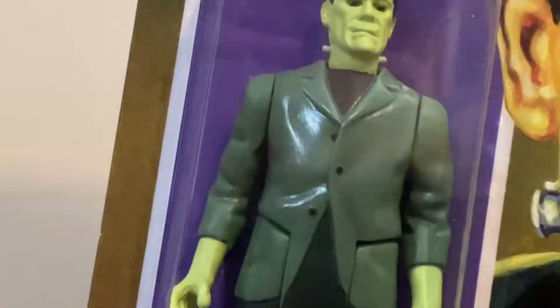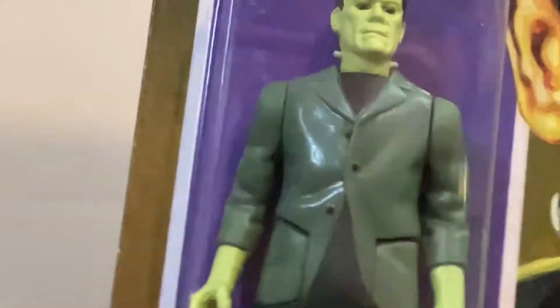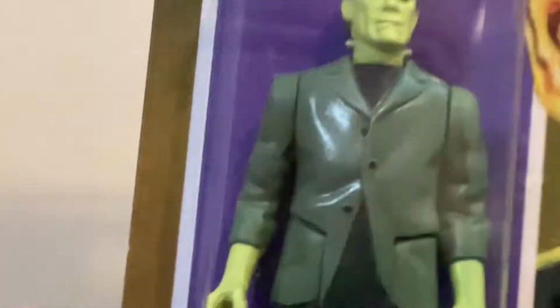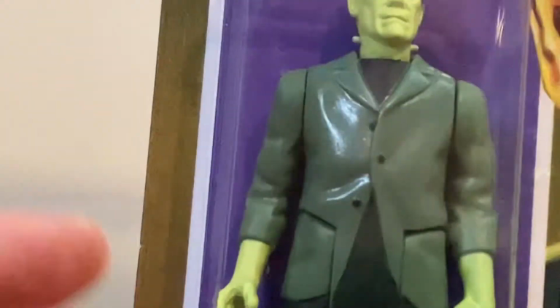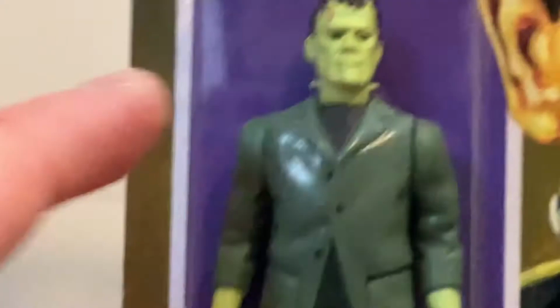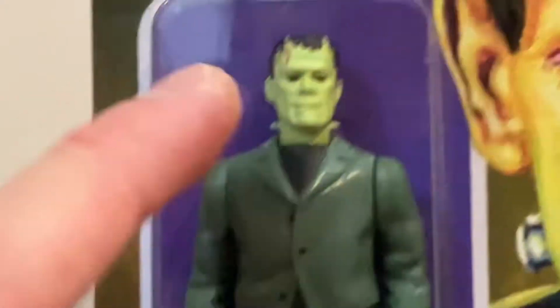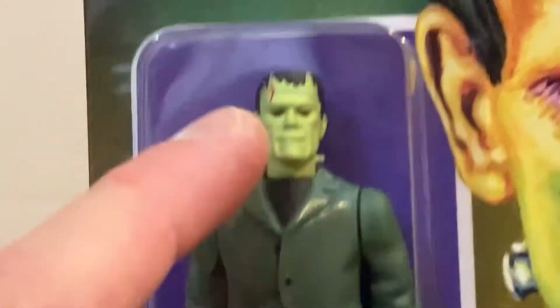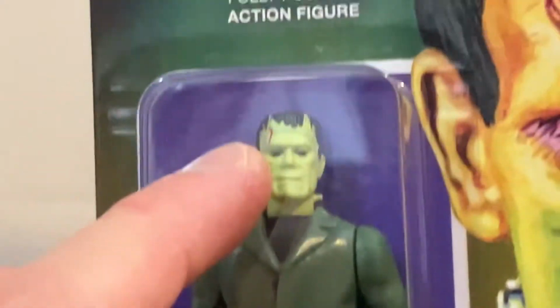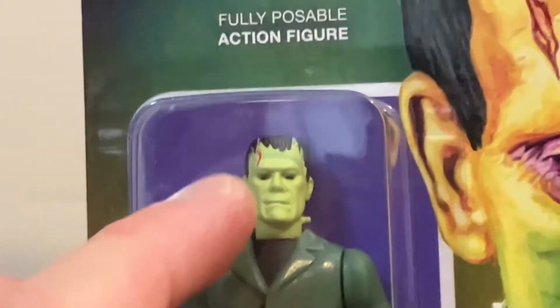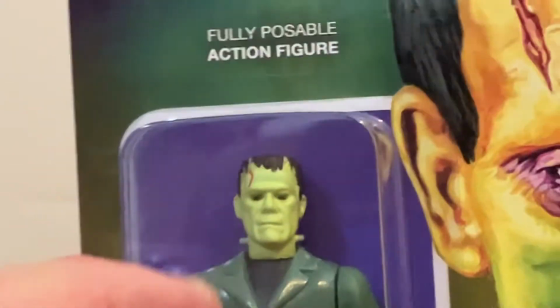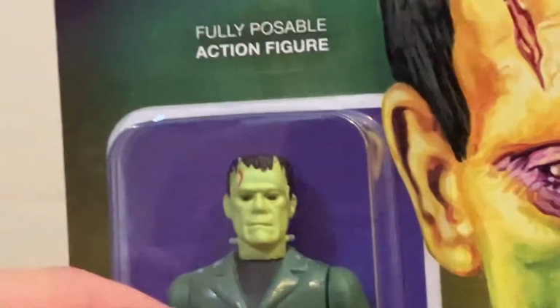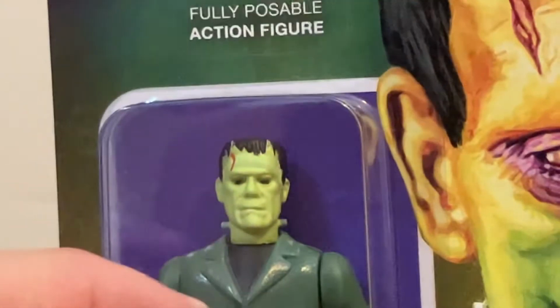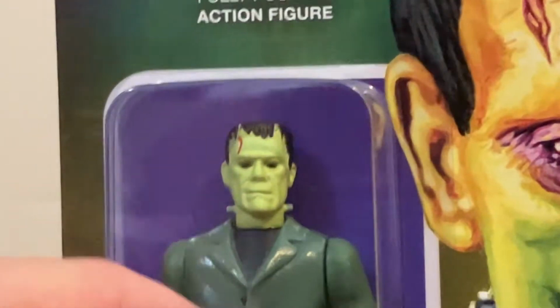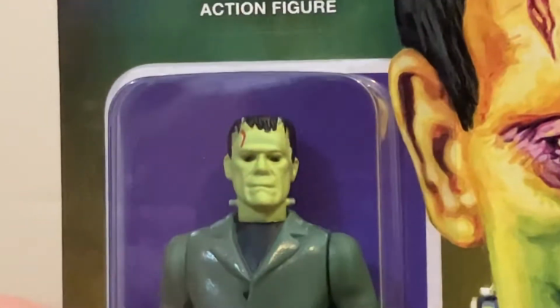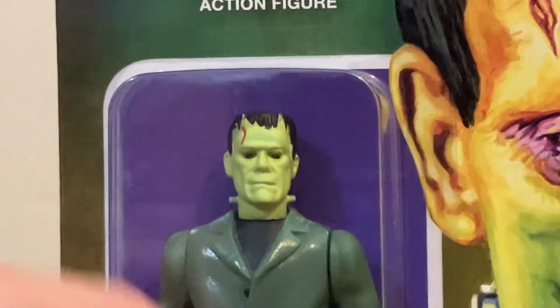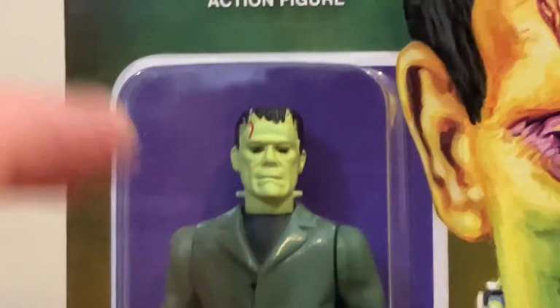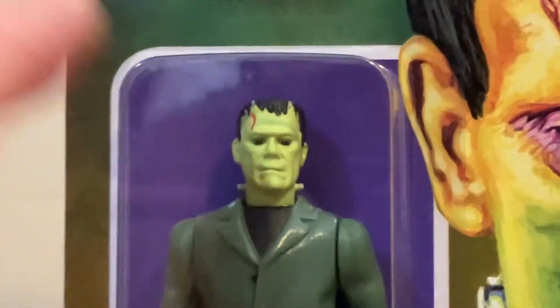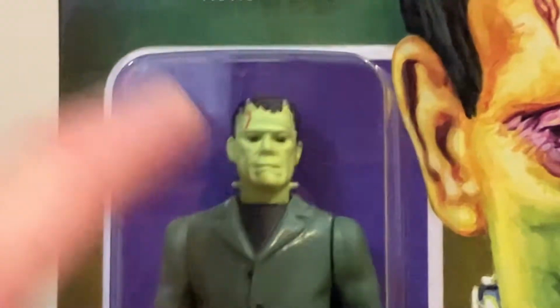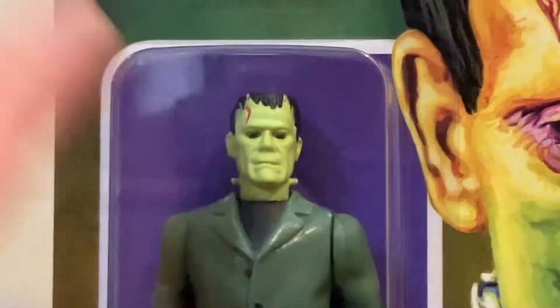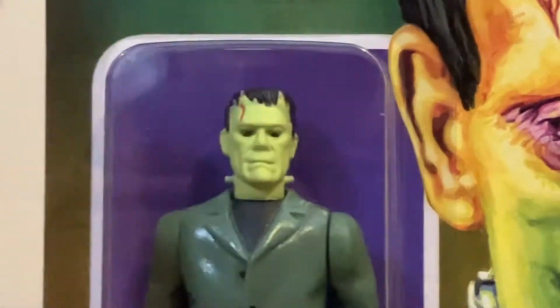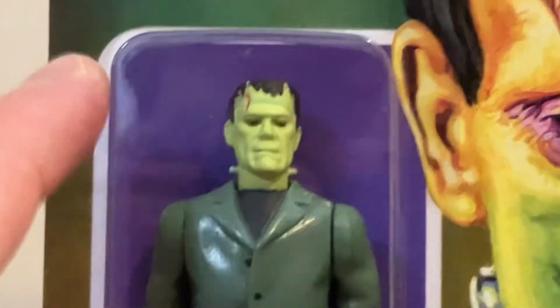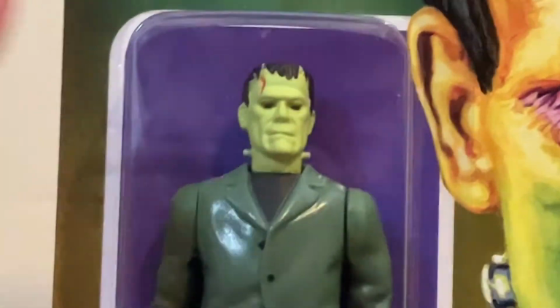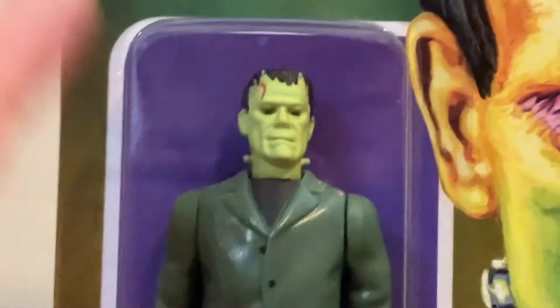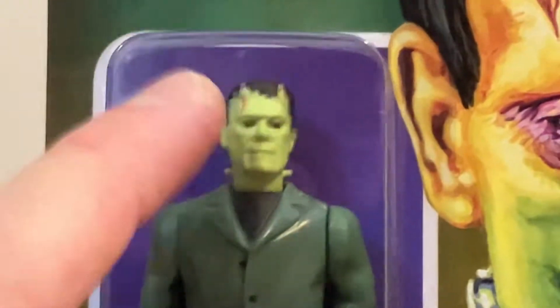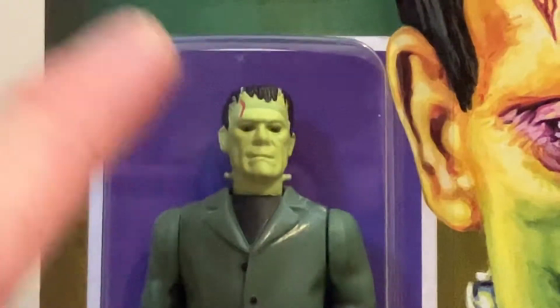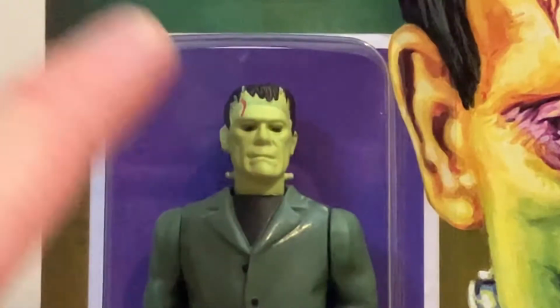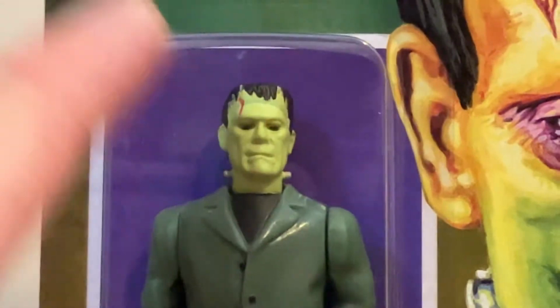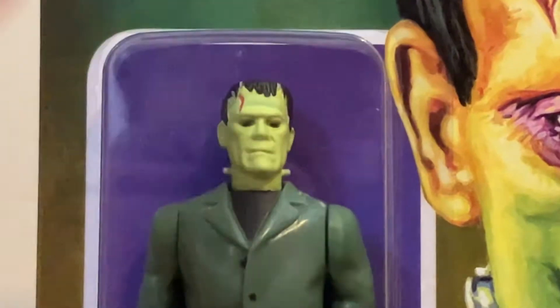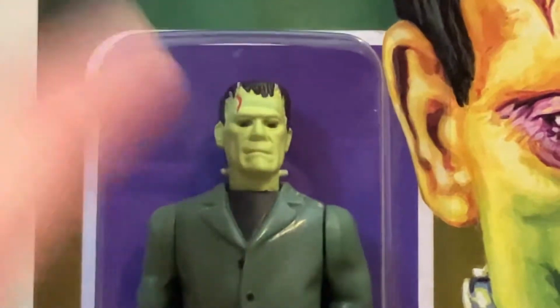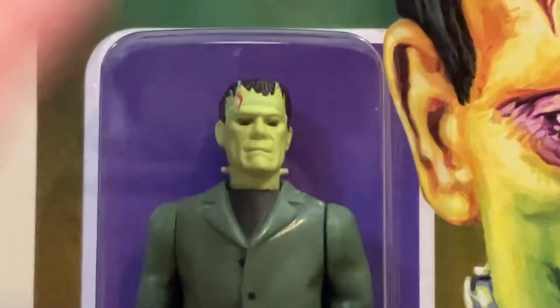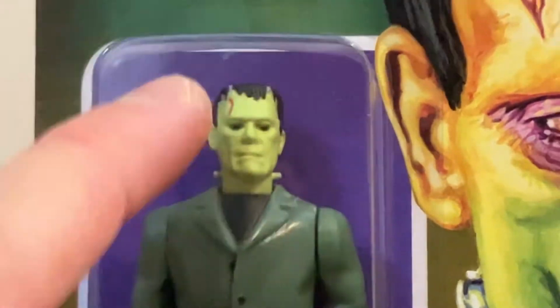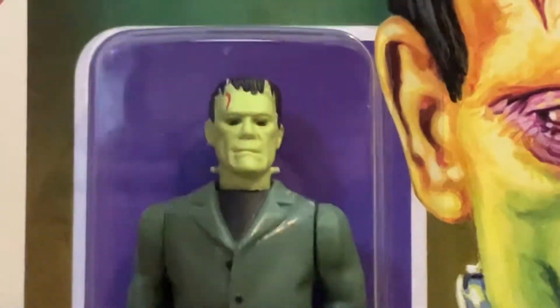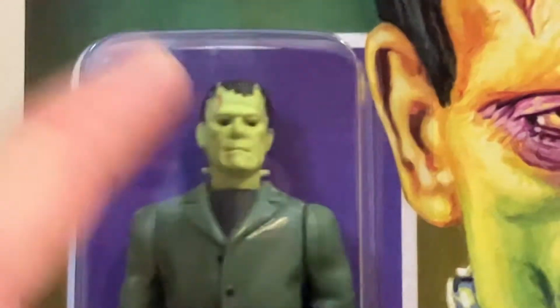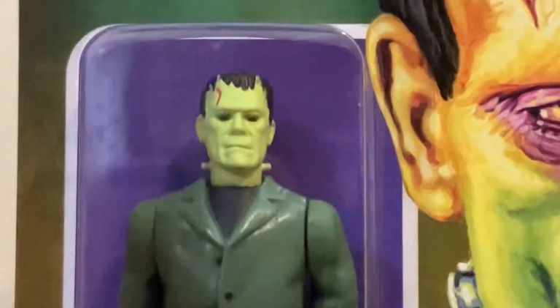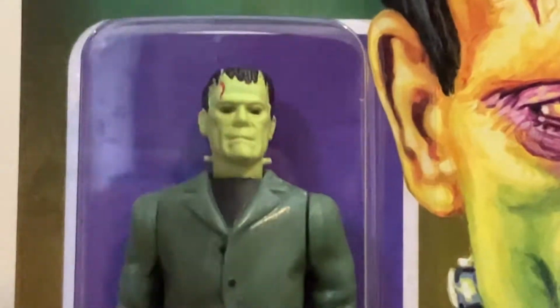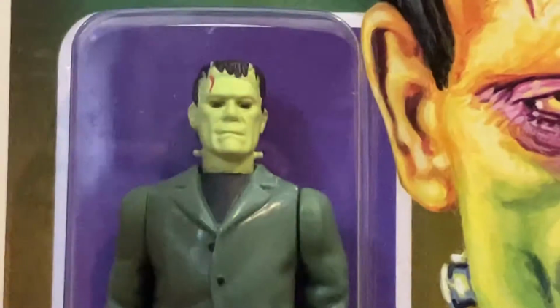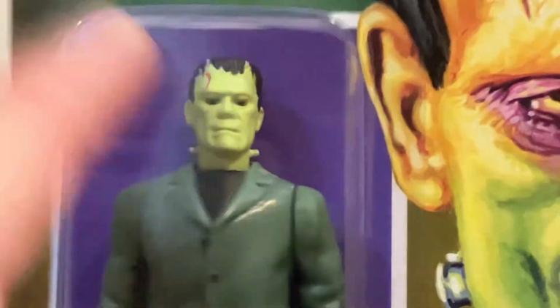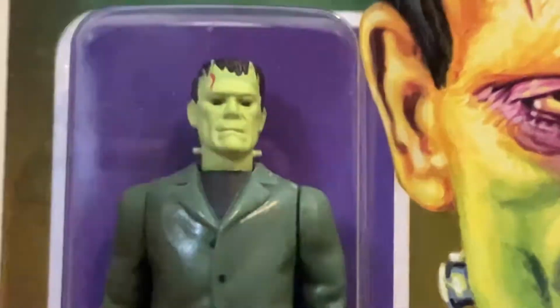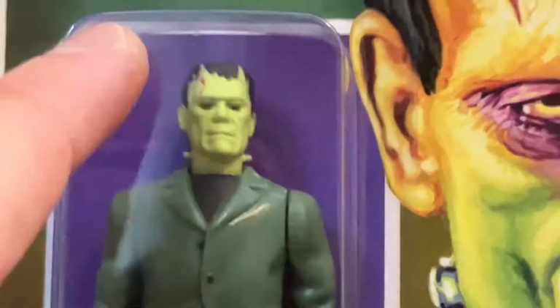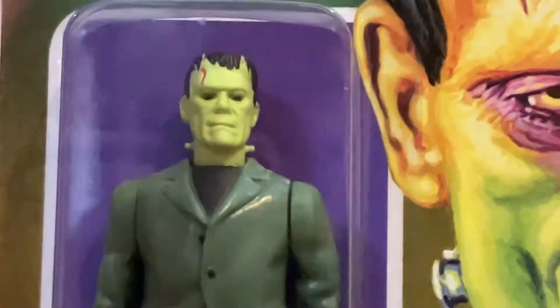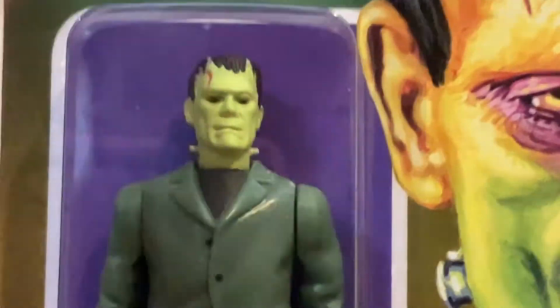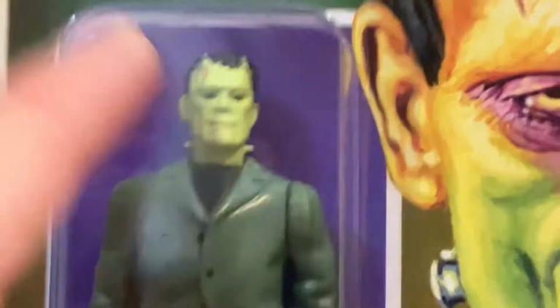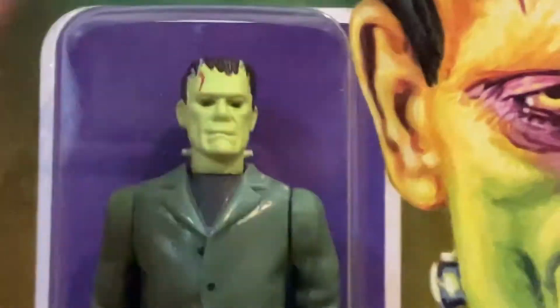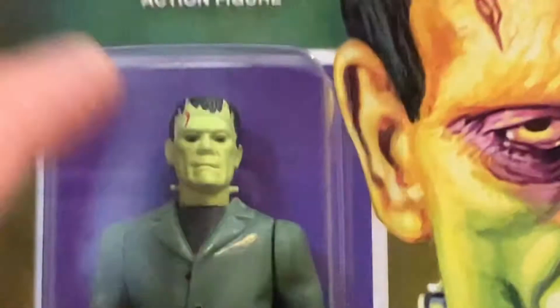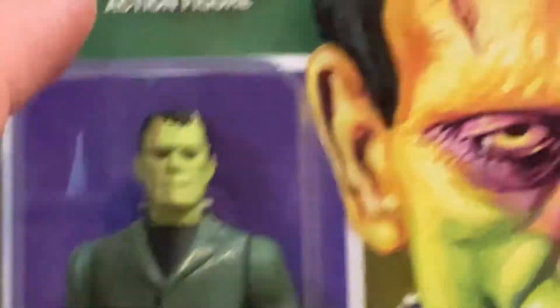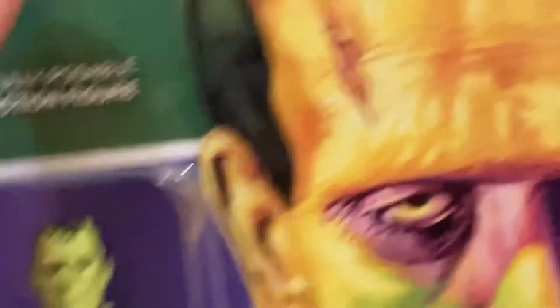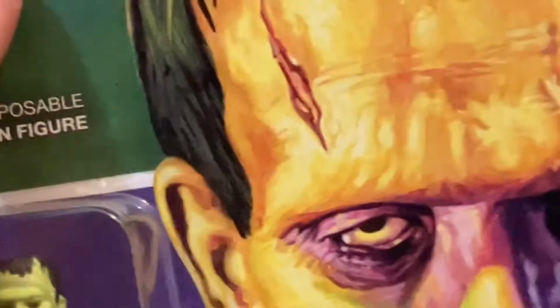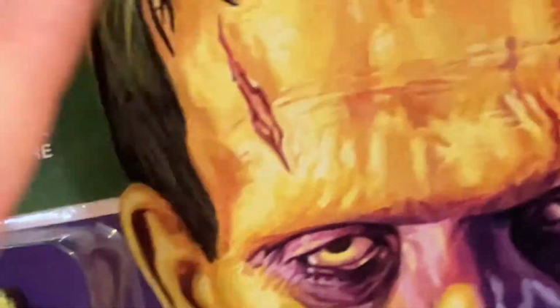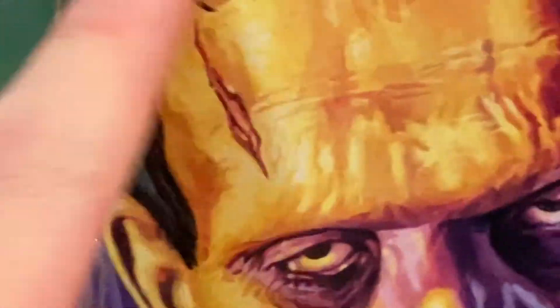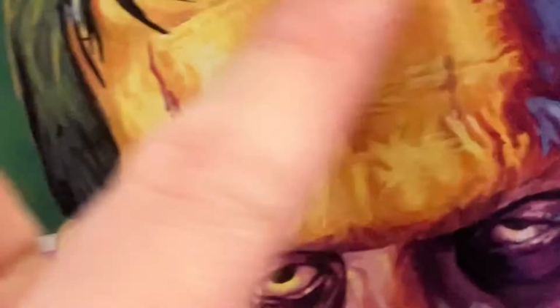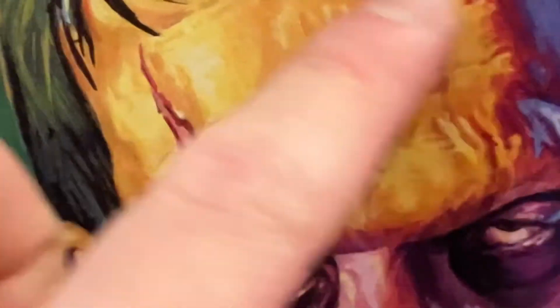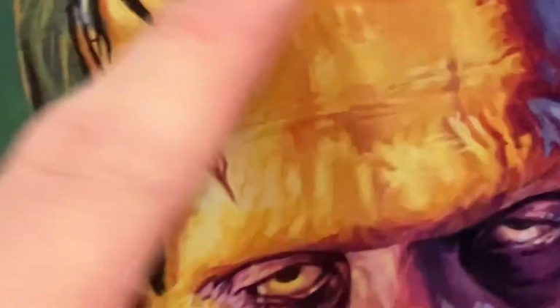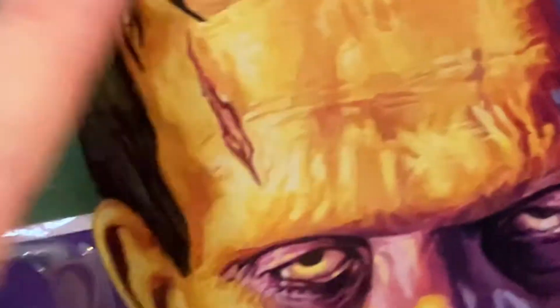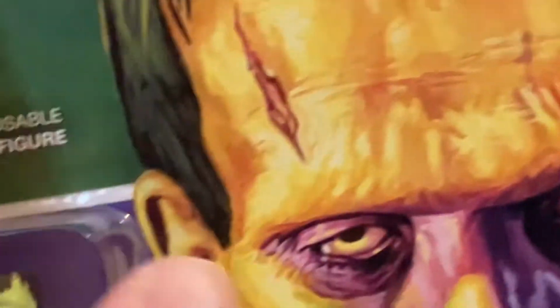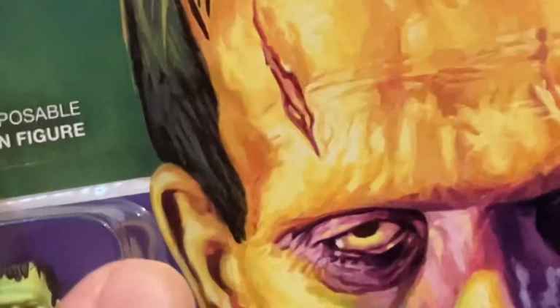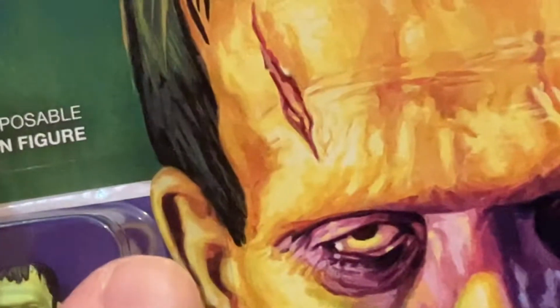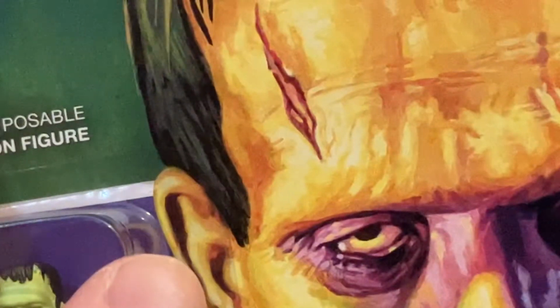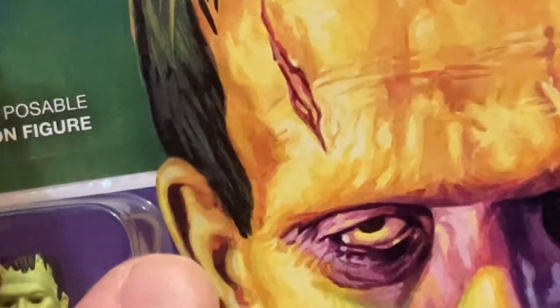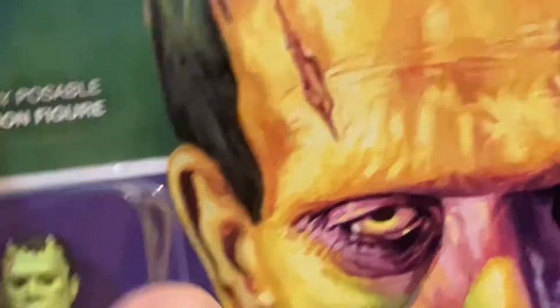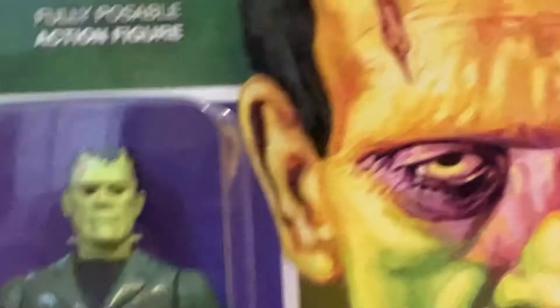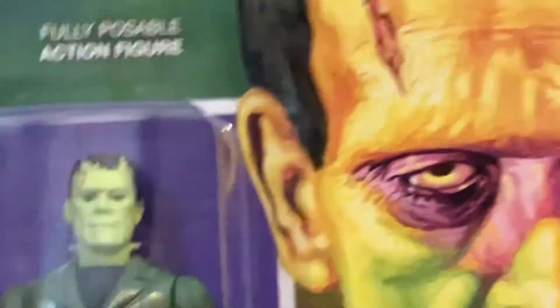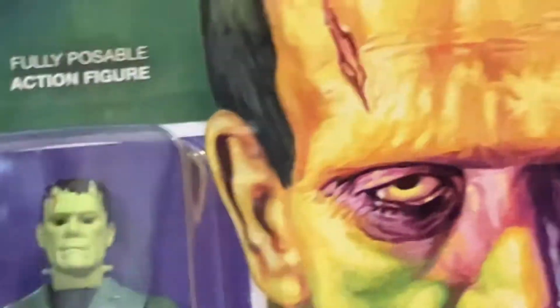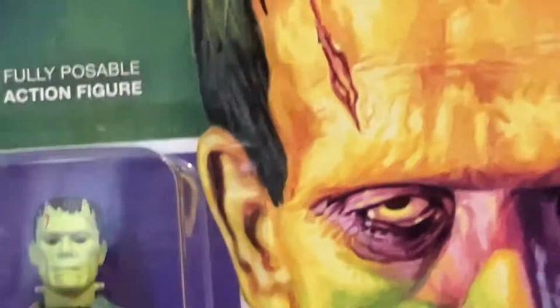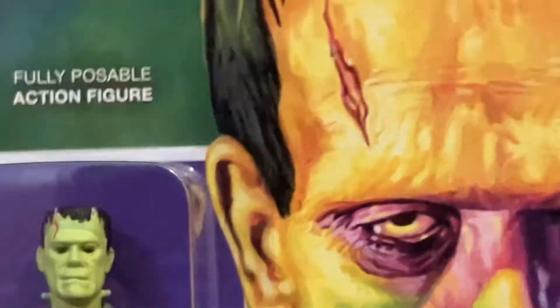There's a purple background right here, but the rest of it is like green, black, and yellow.